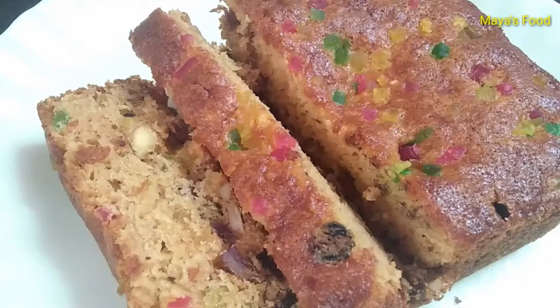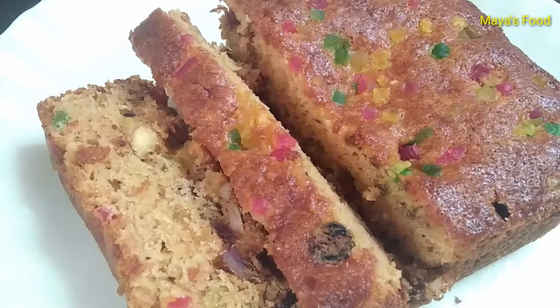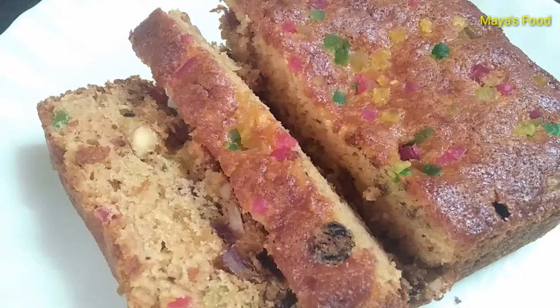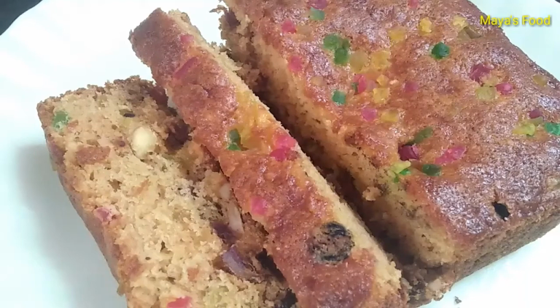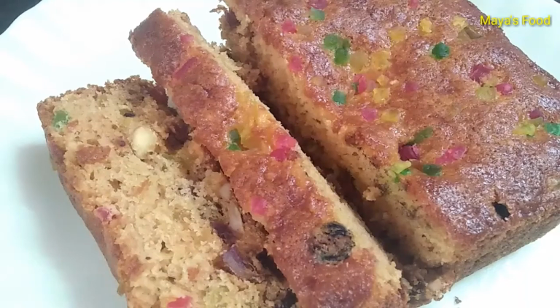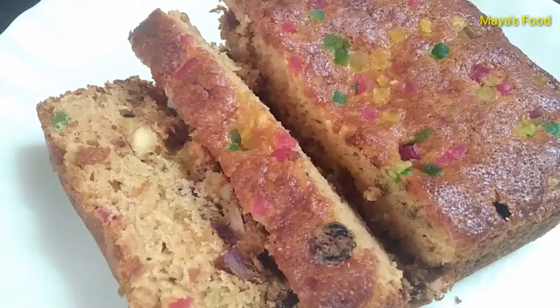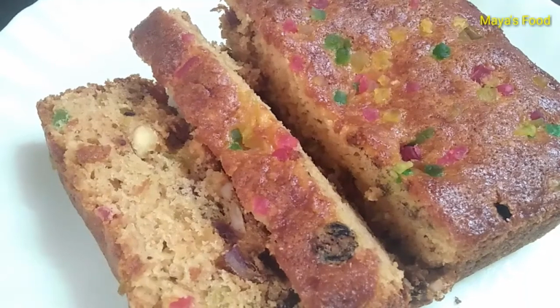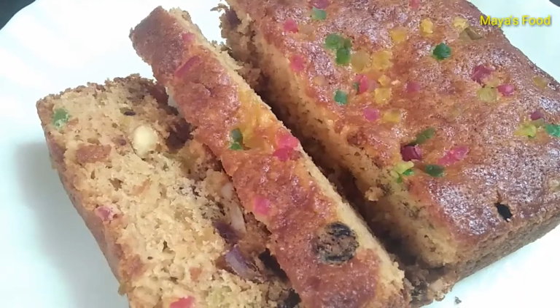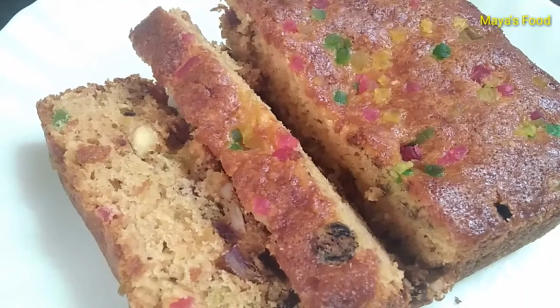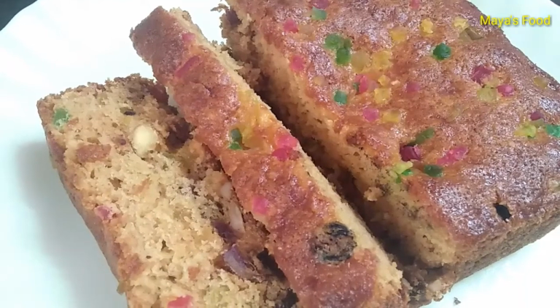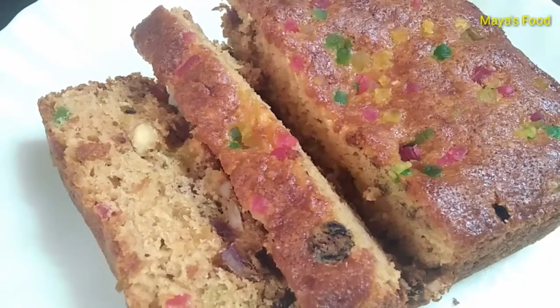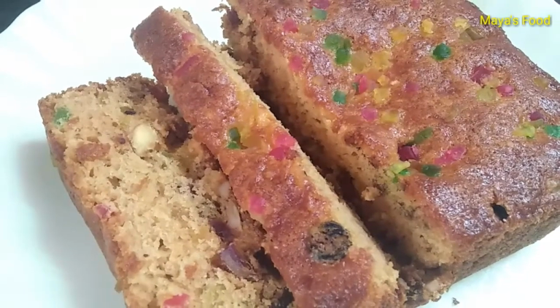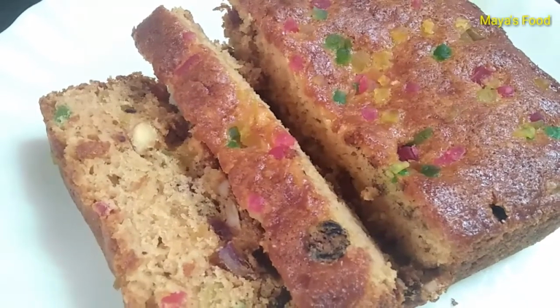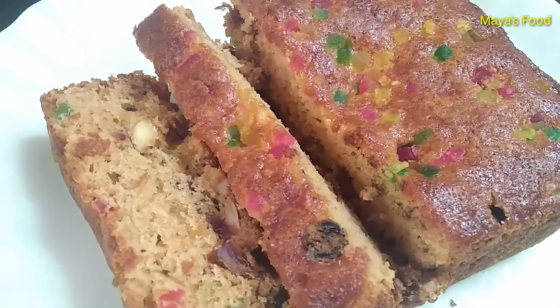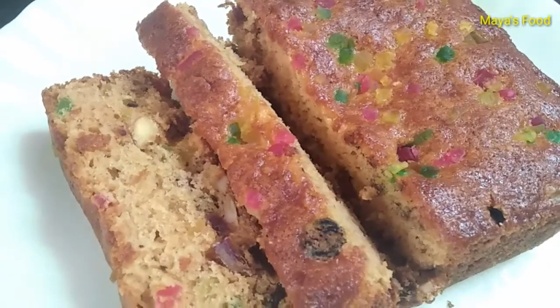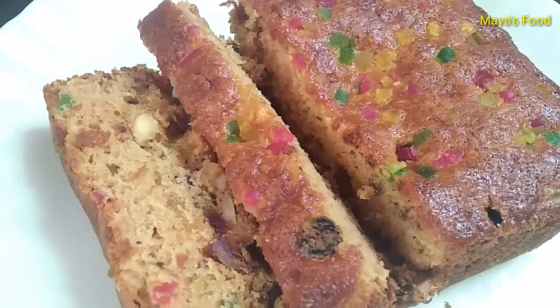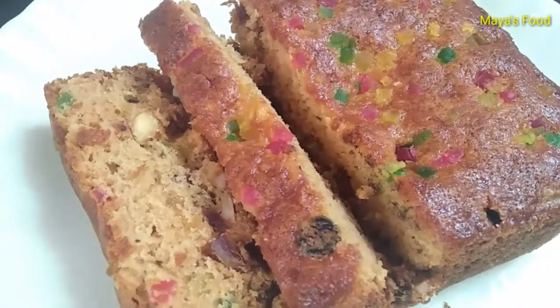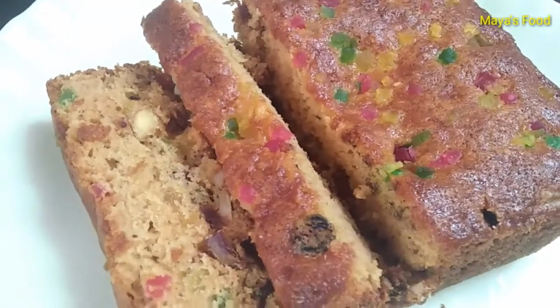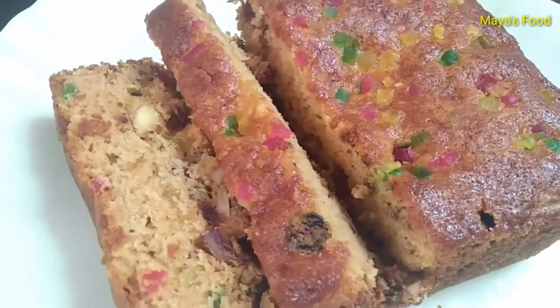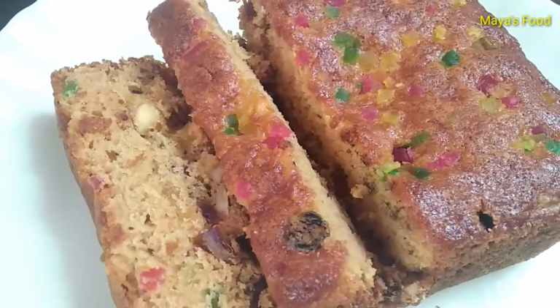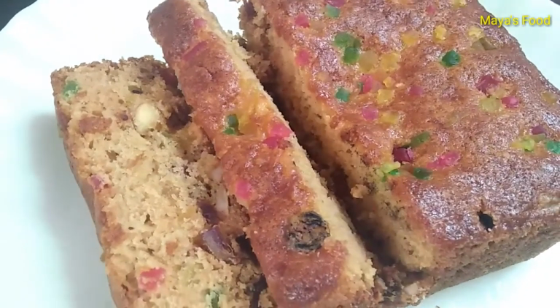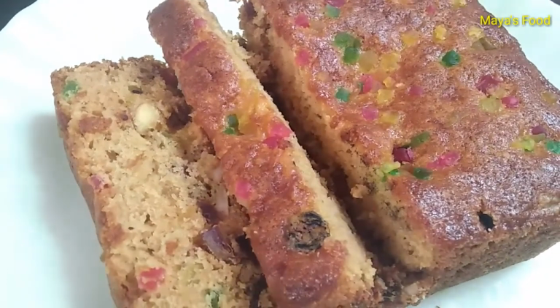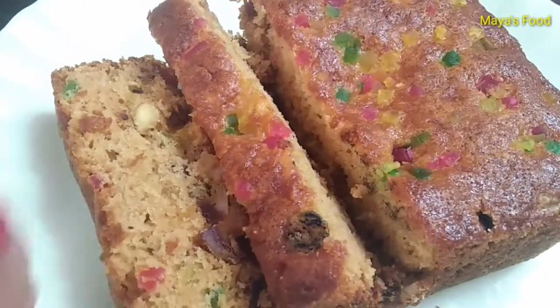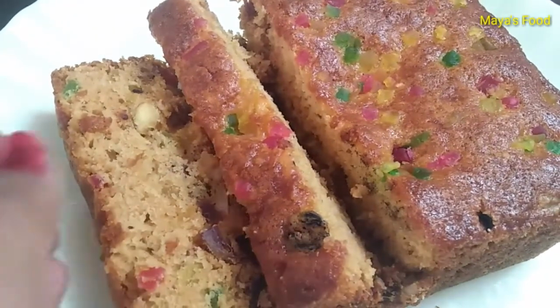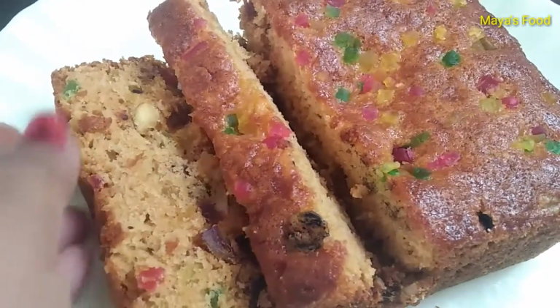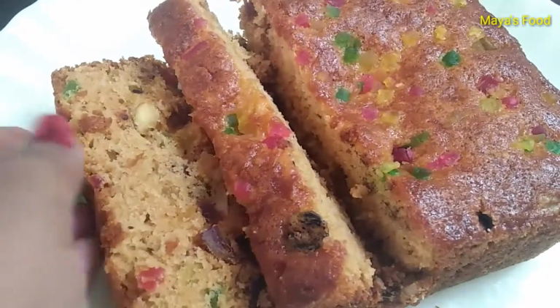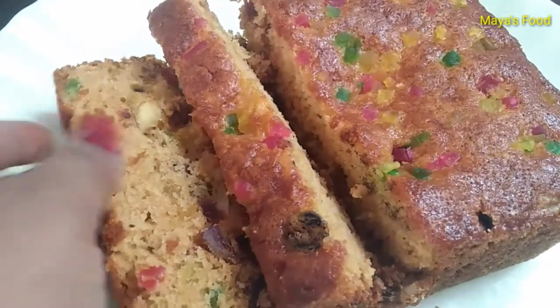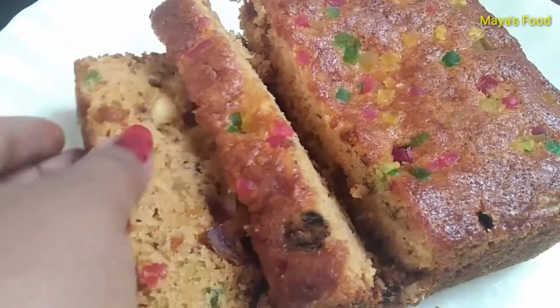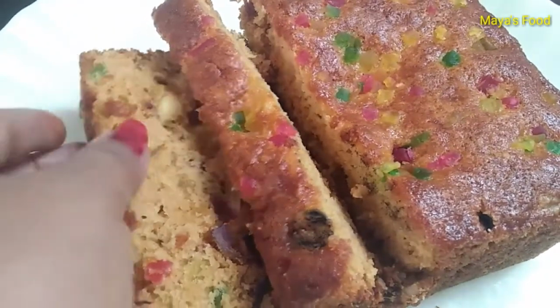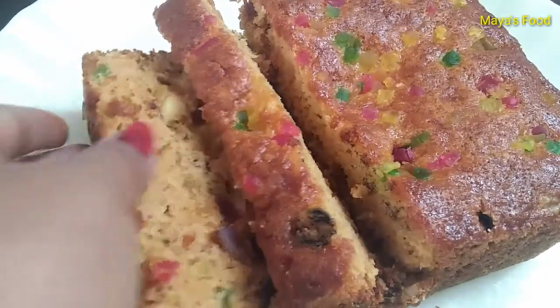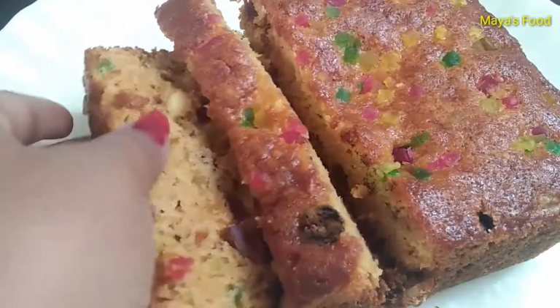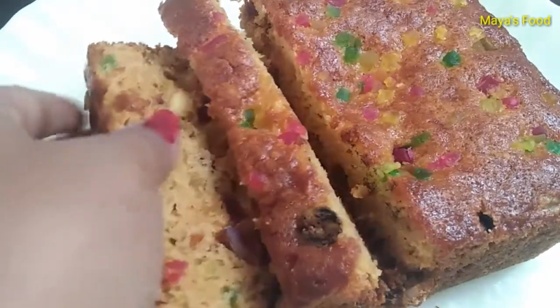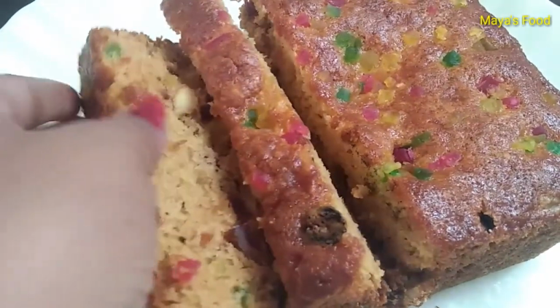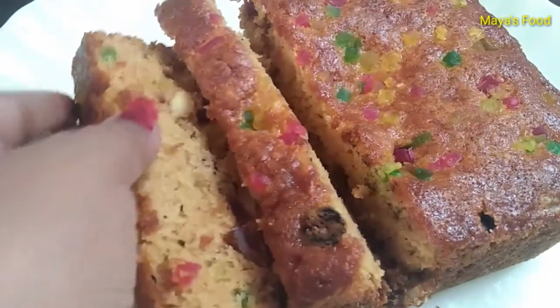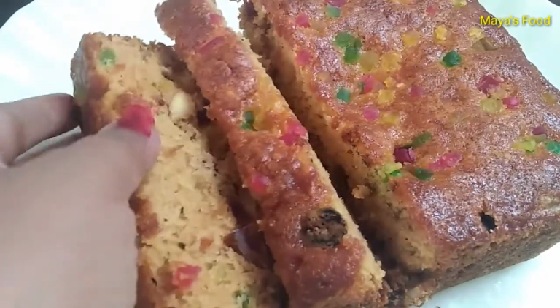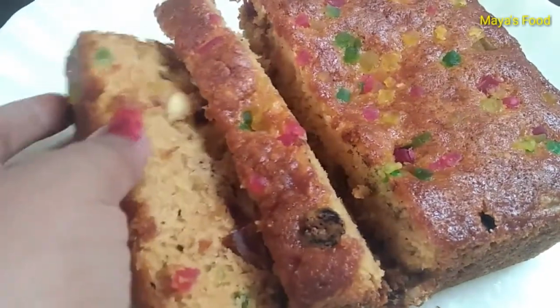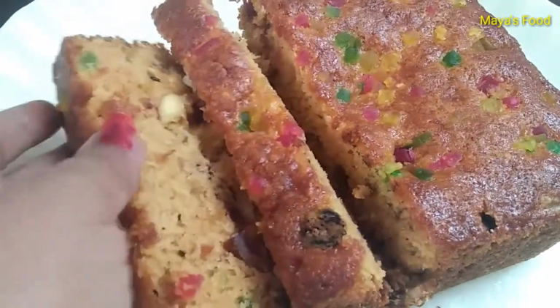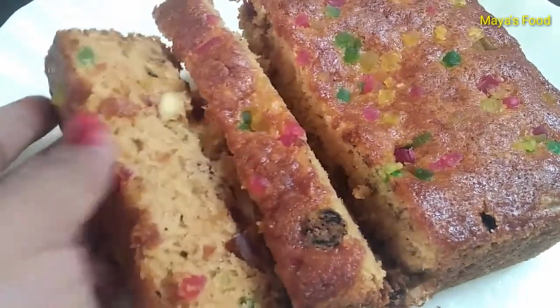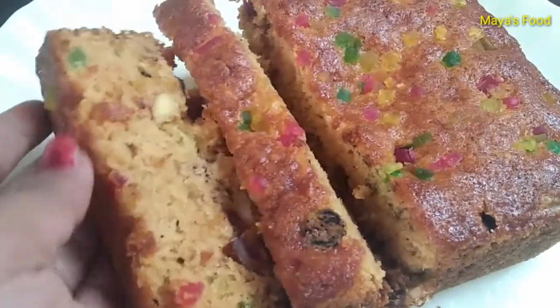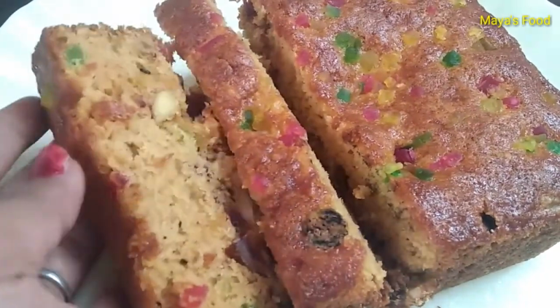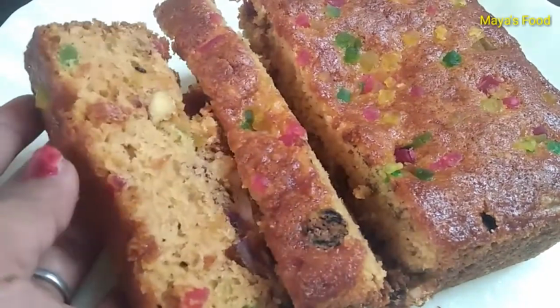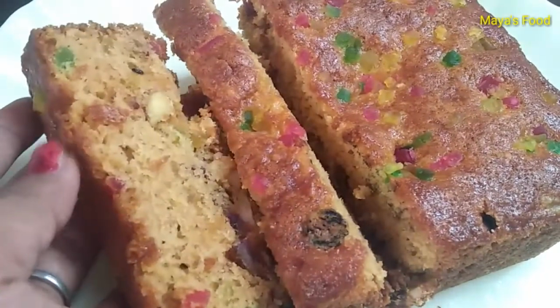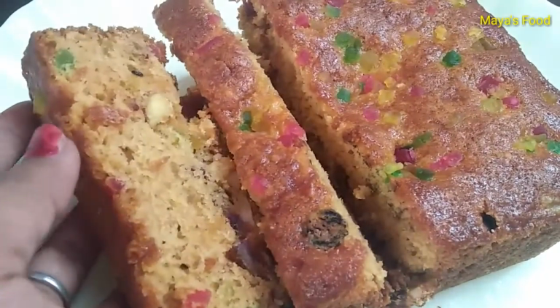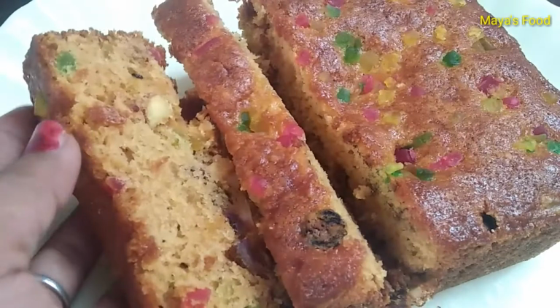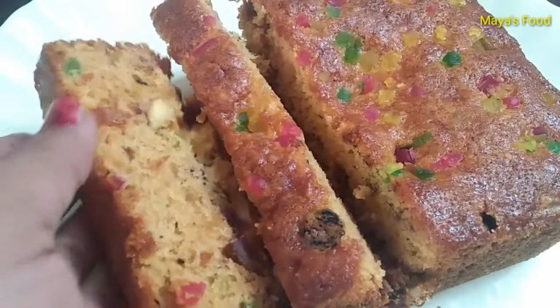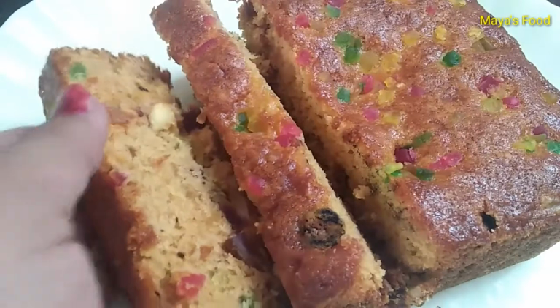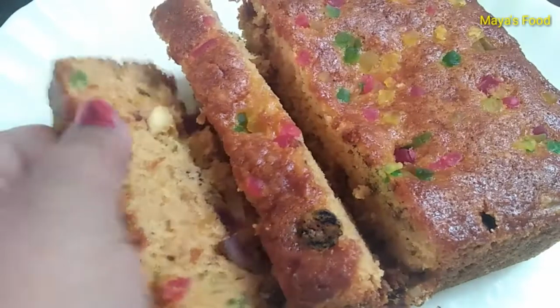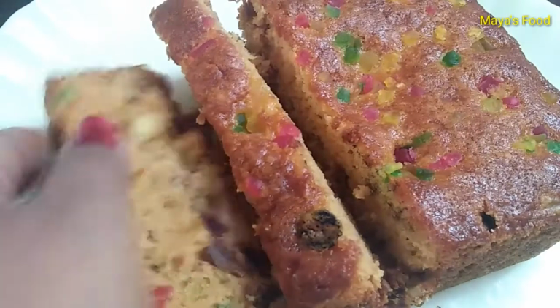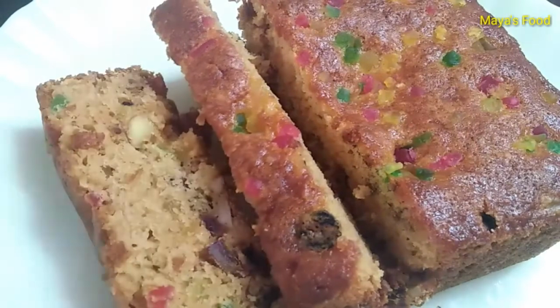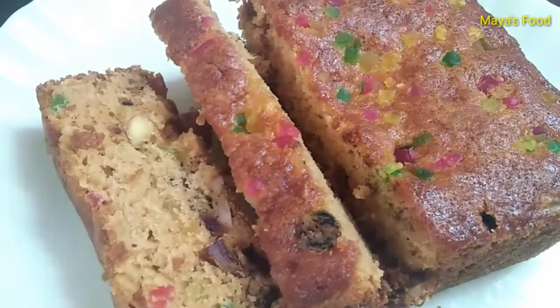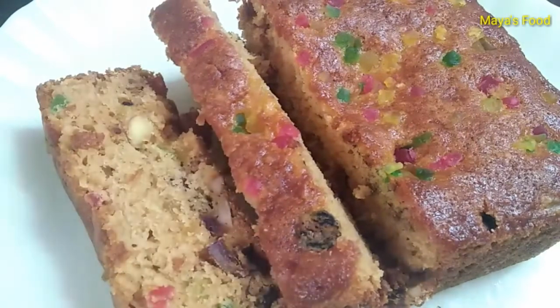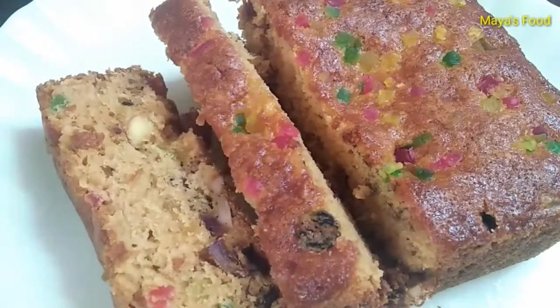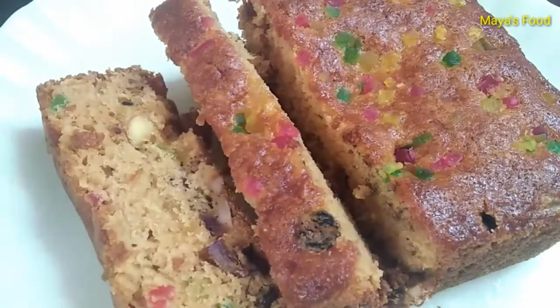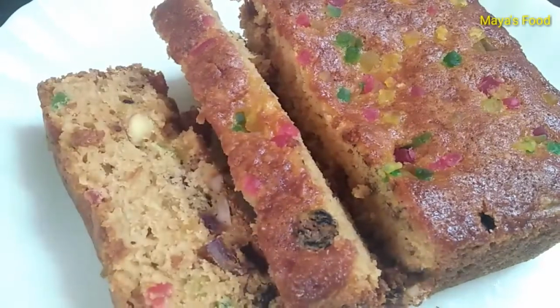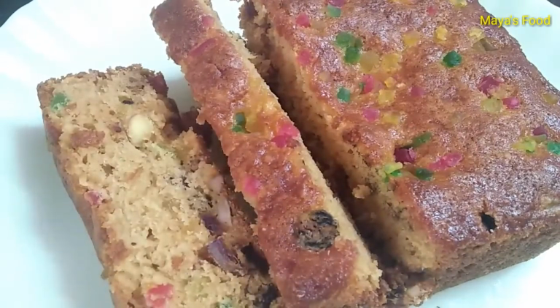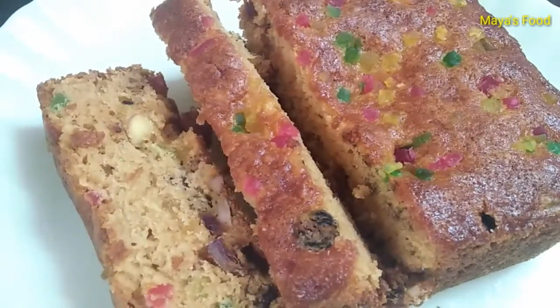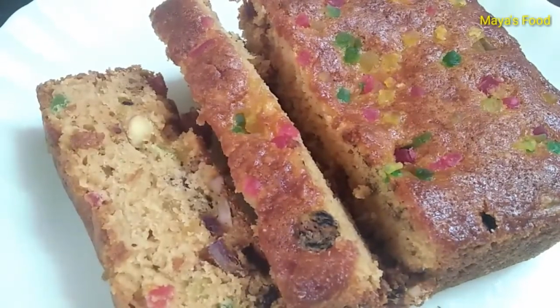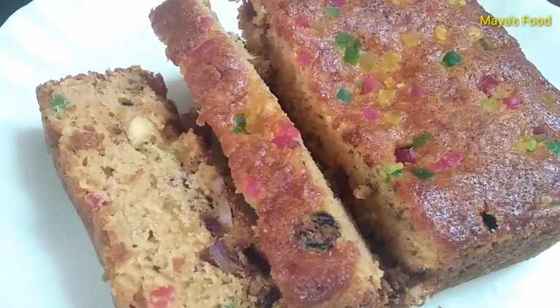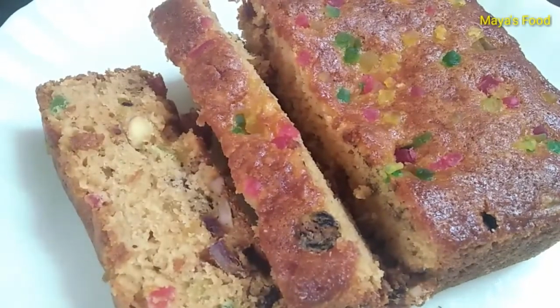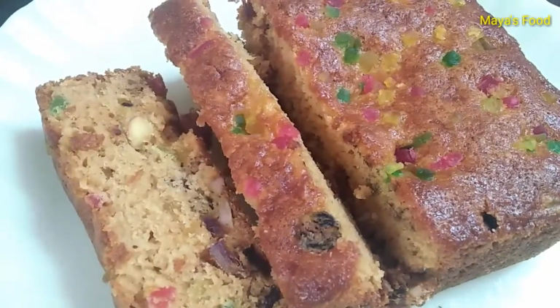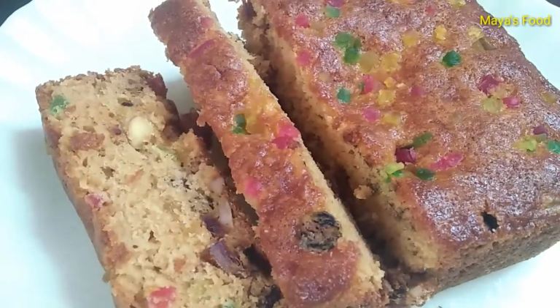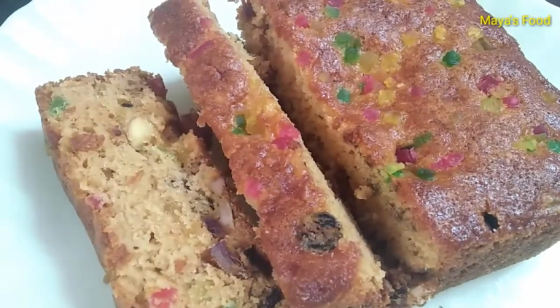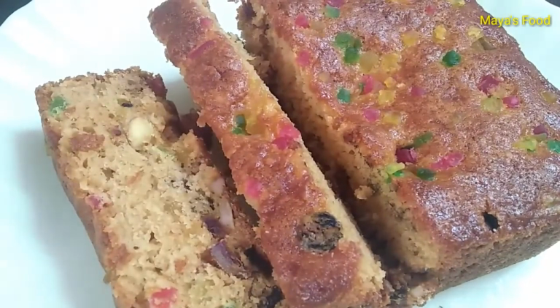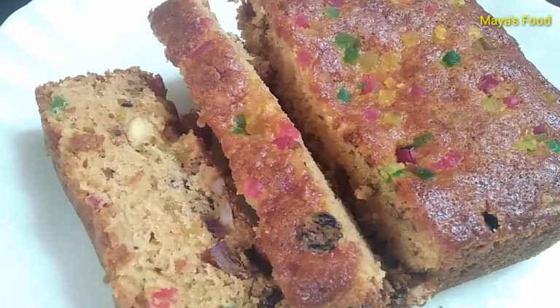Hello and welcome to Maya's Food. Today we have made a Christmas Special Fruit Cake which we have tried with a very different method.